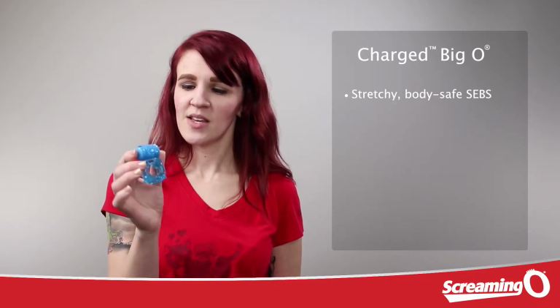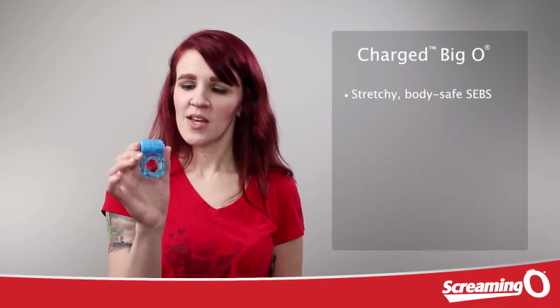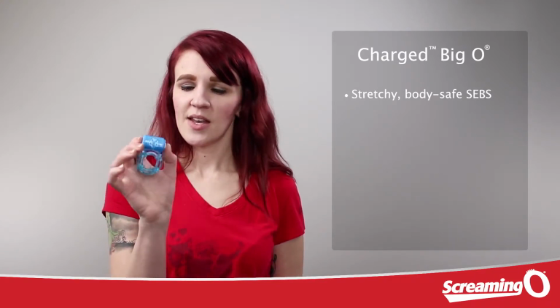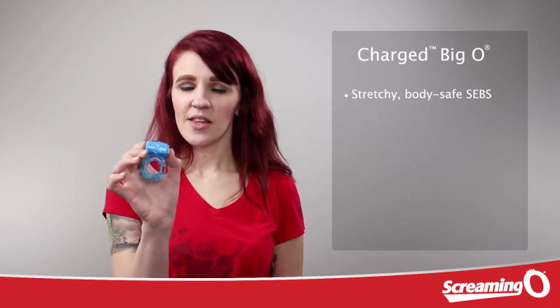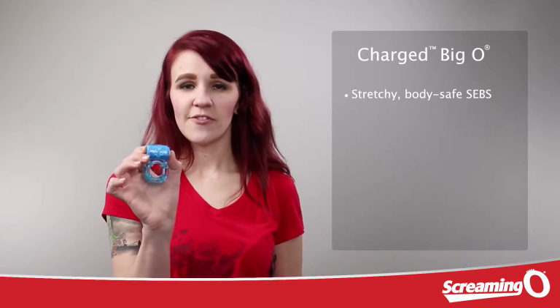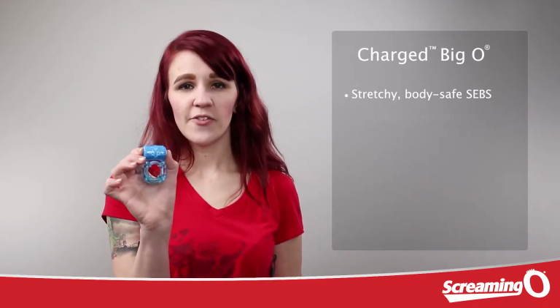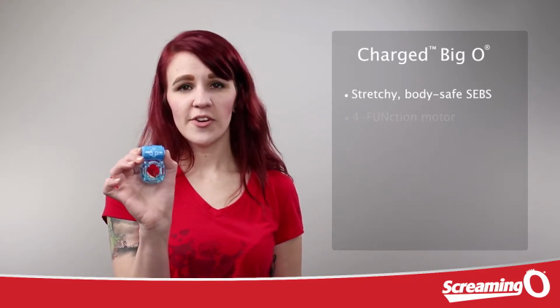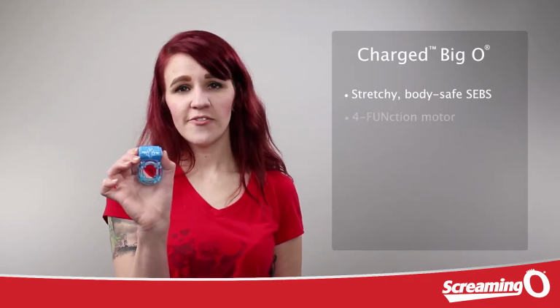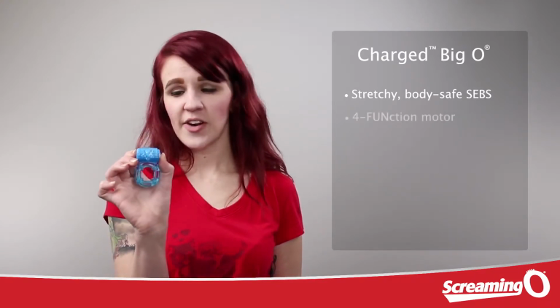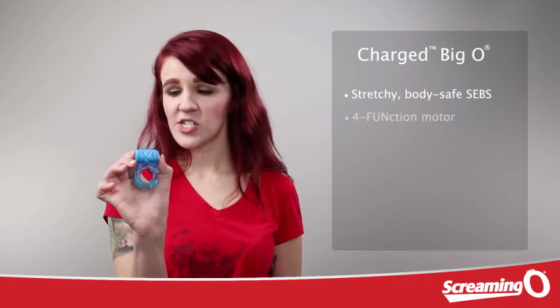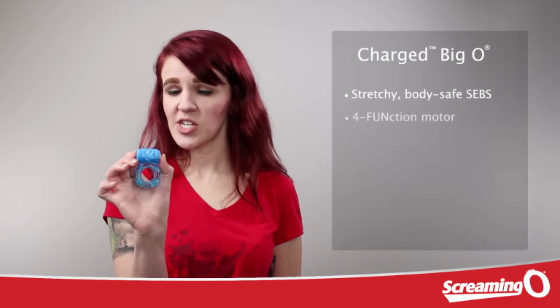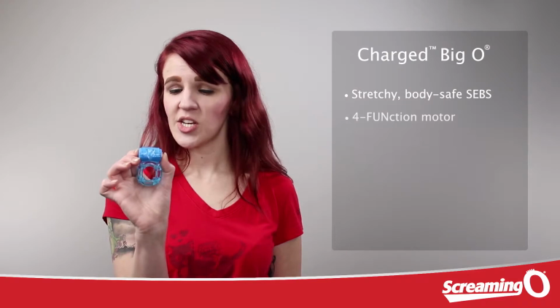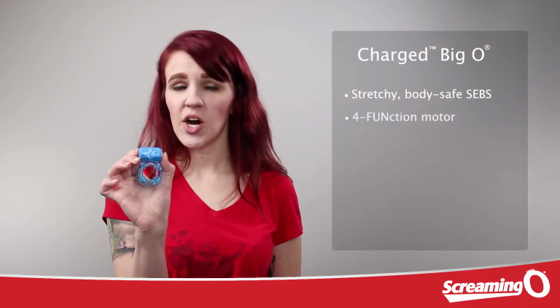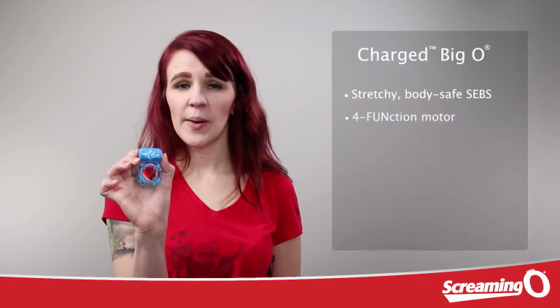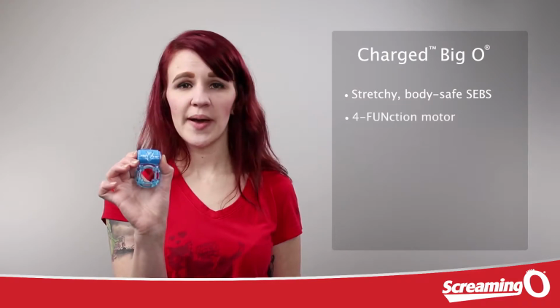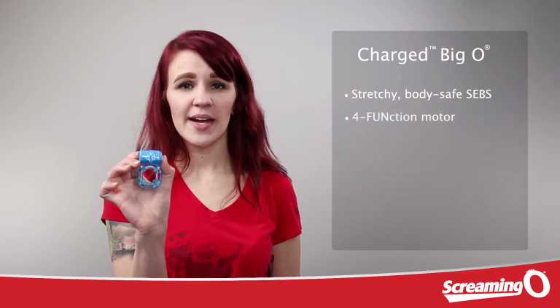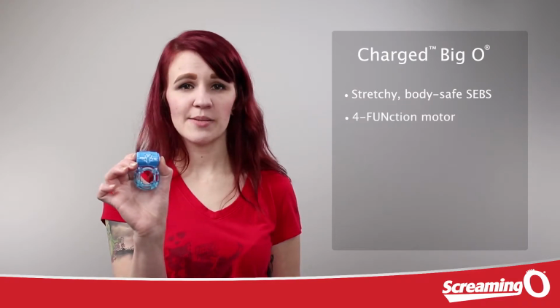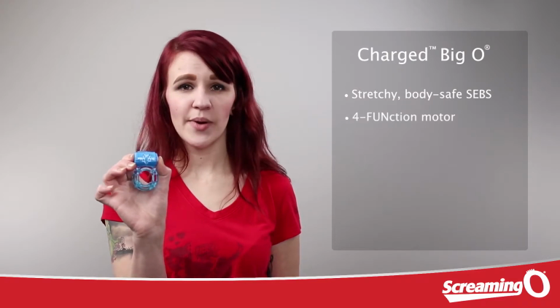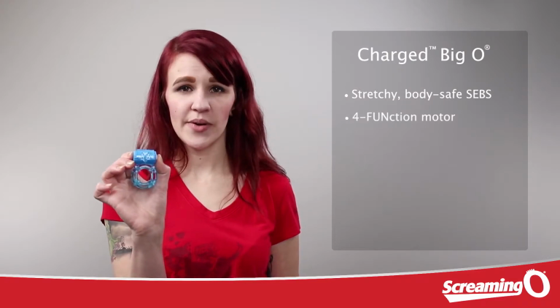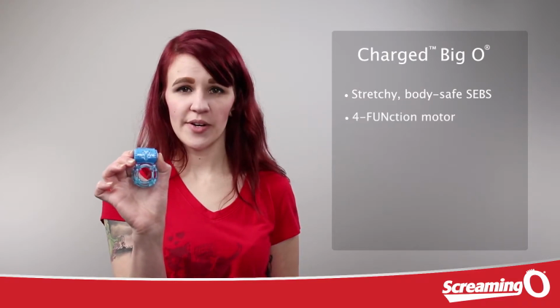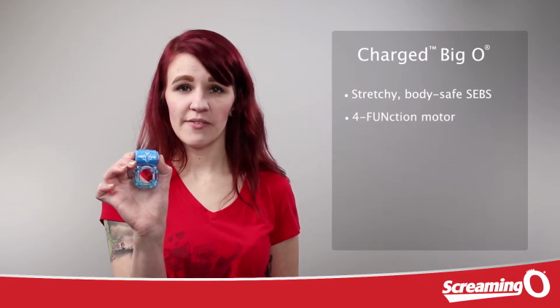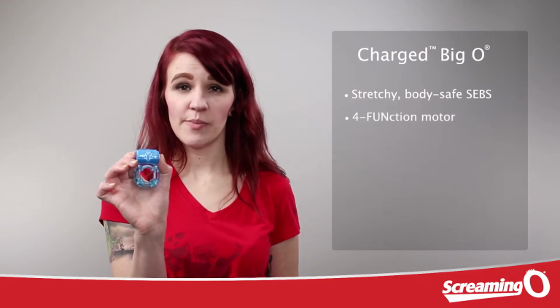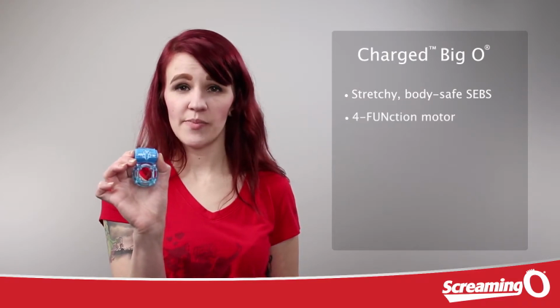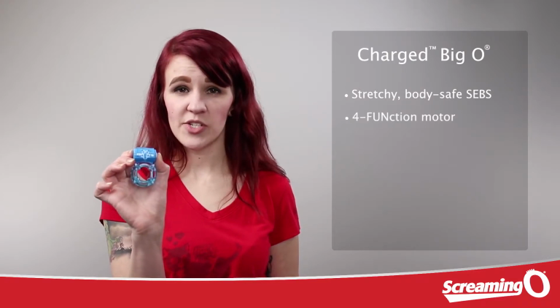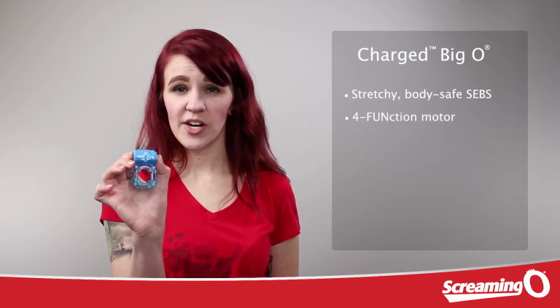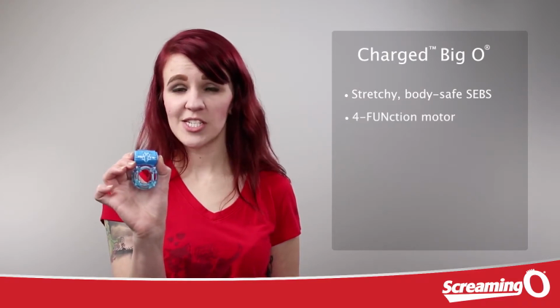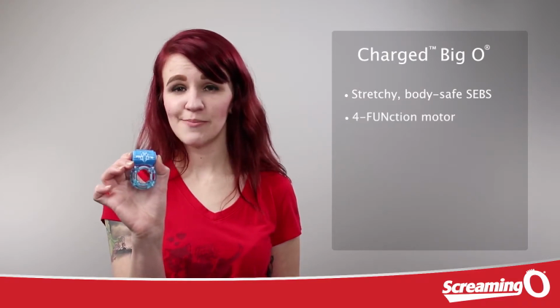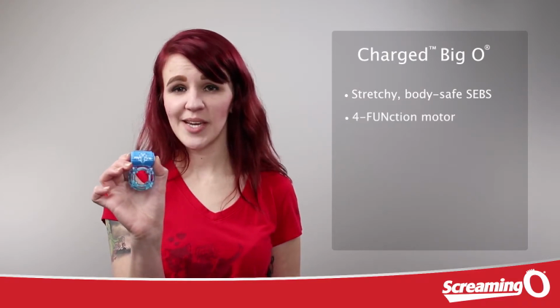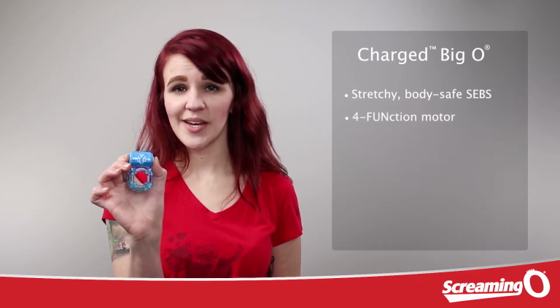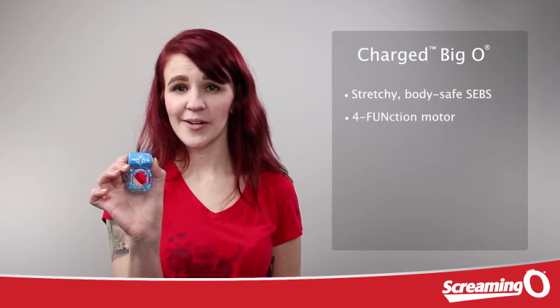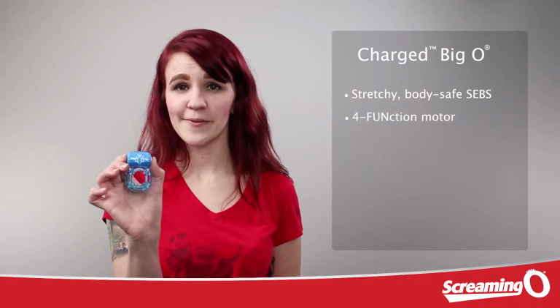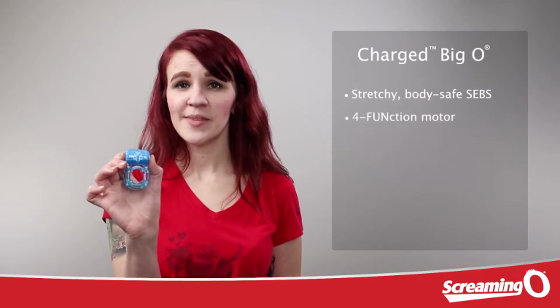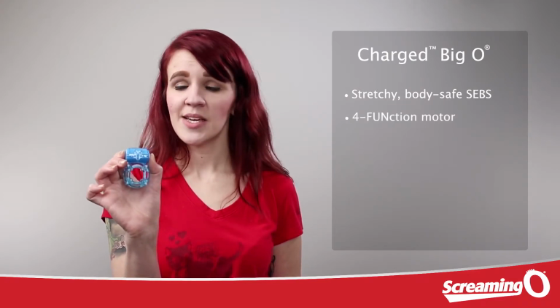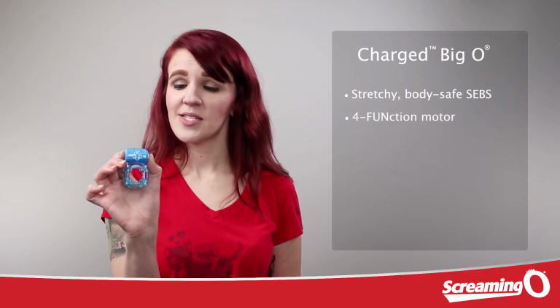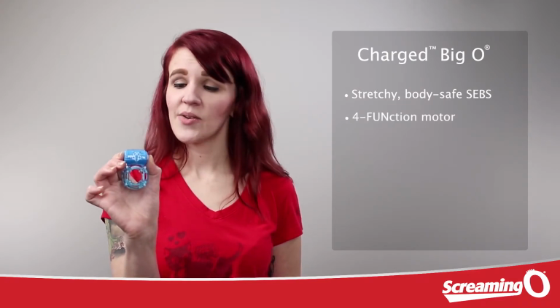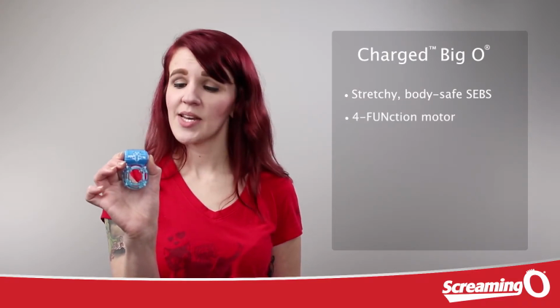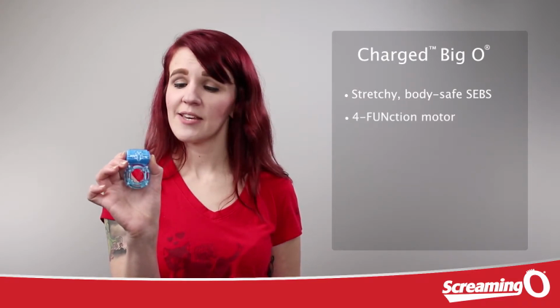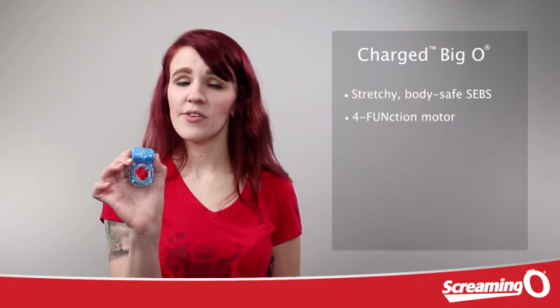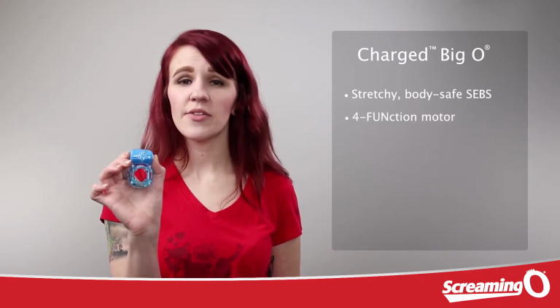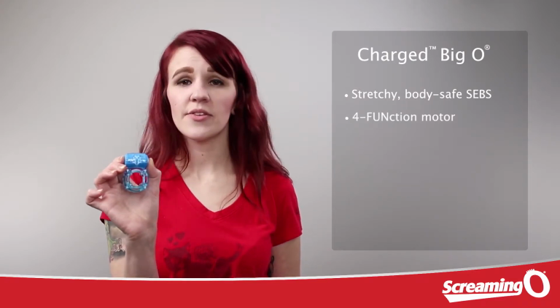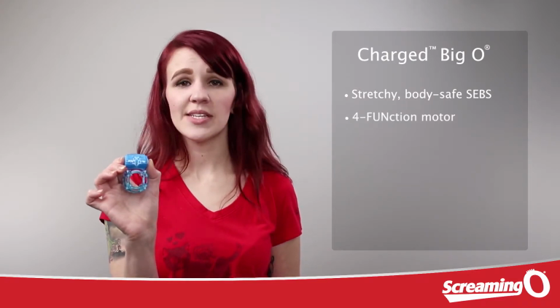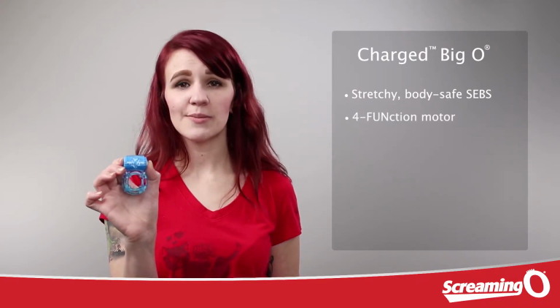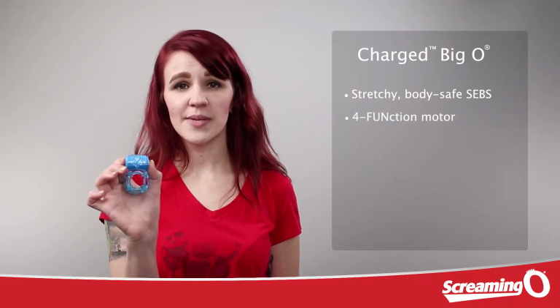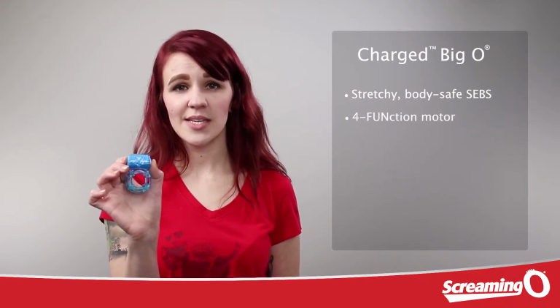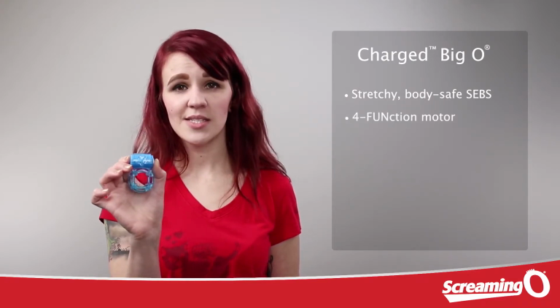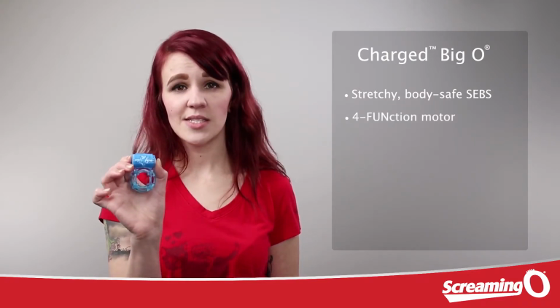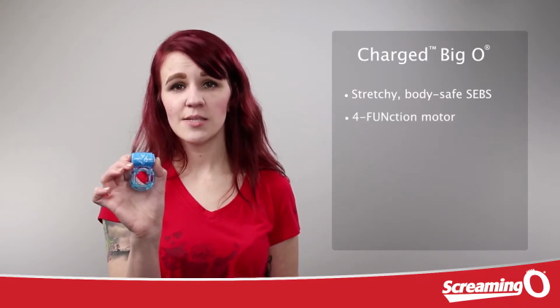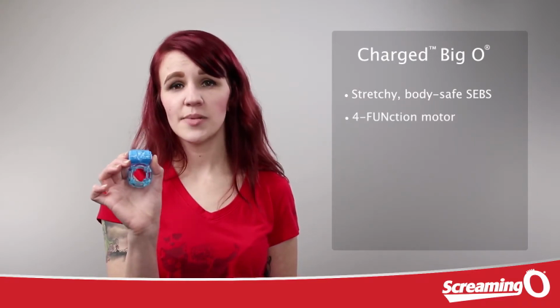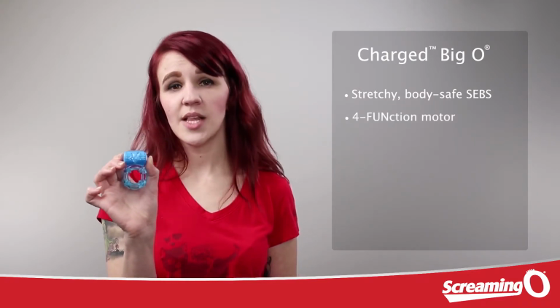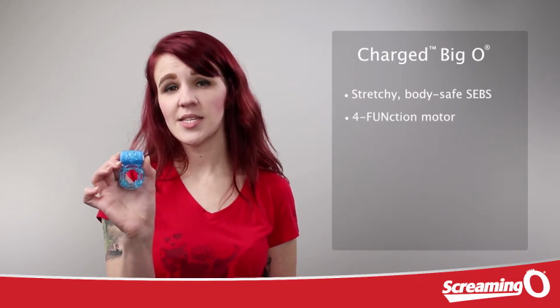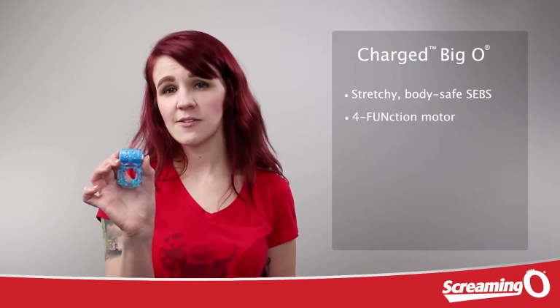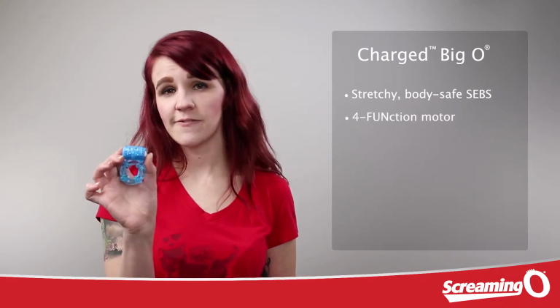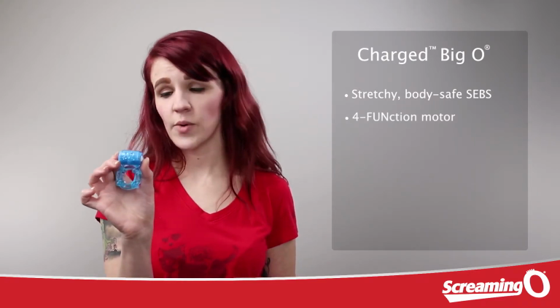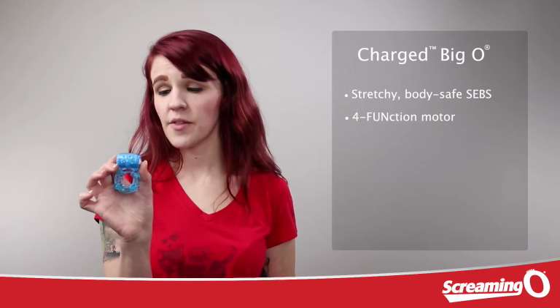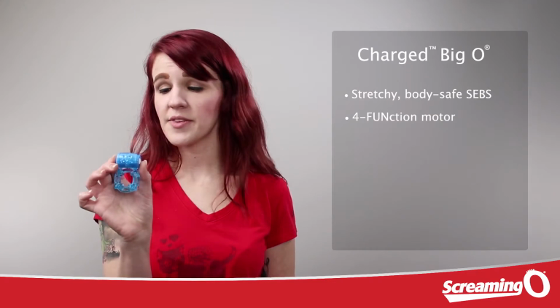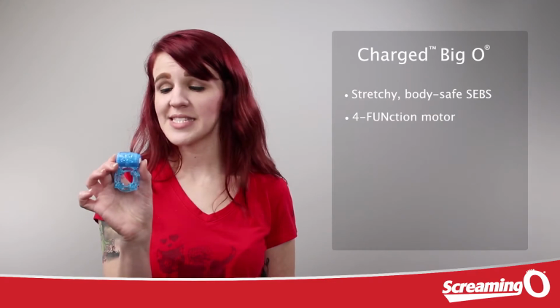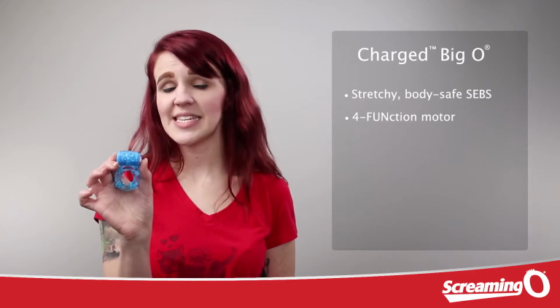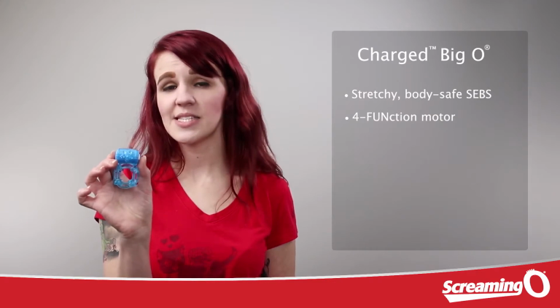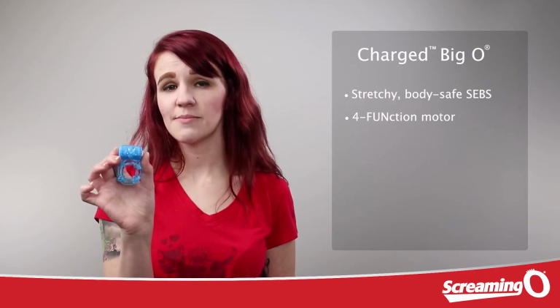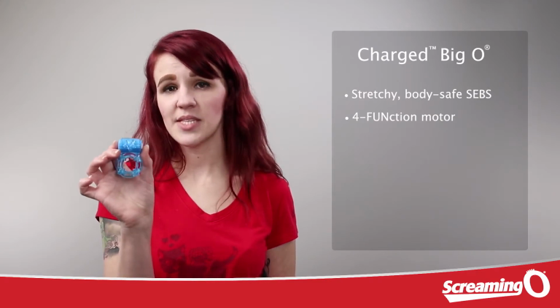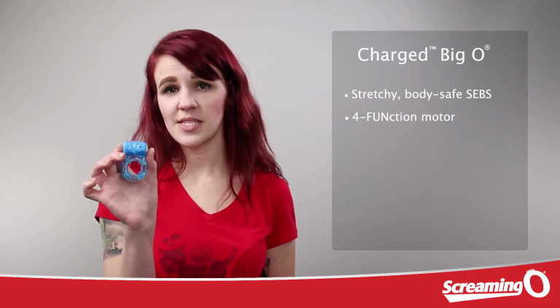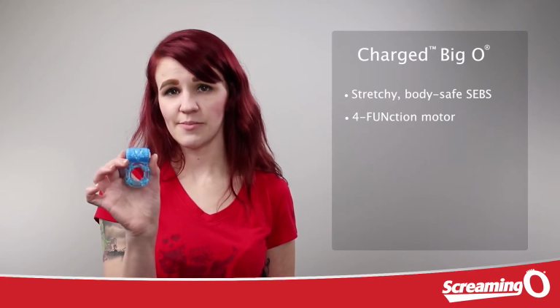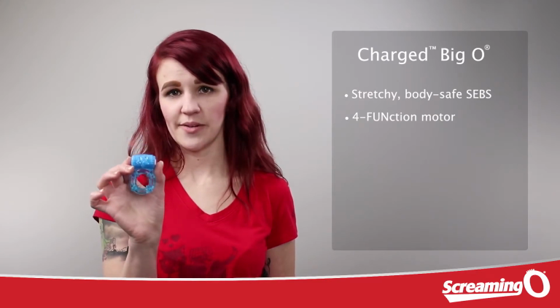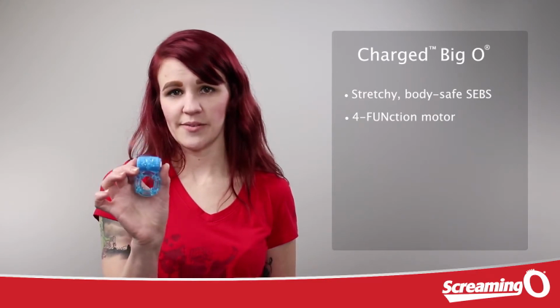The four-function compact motor of the Charged Big O is going to give you three speeds plus a fourth tease and please mode.